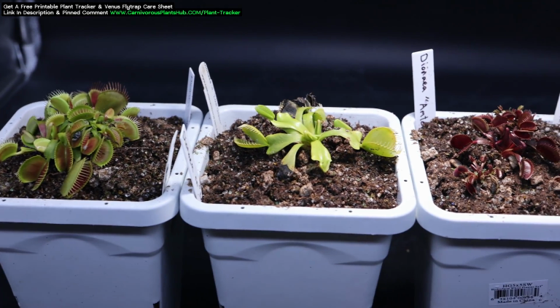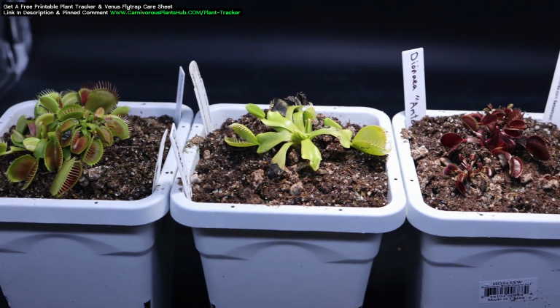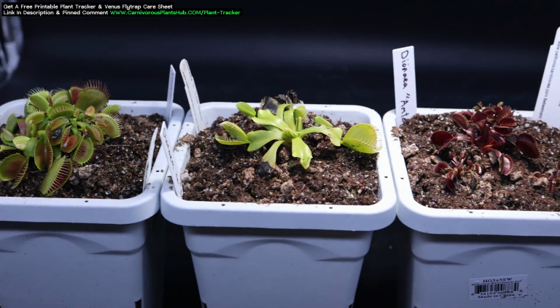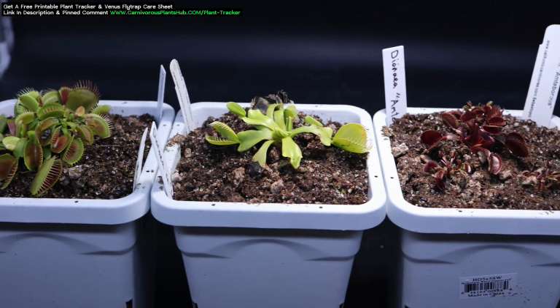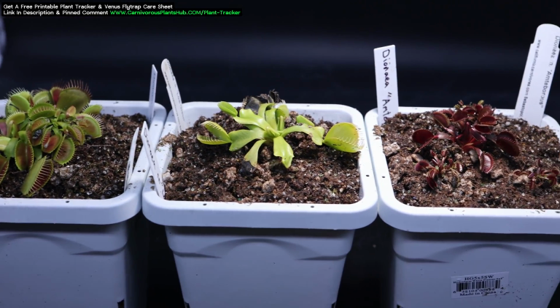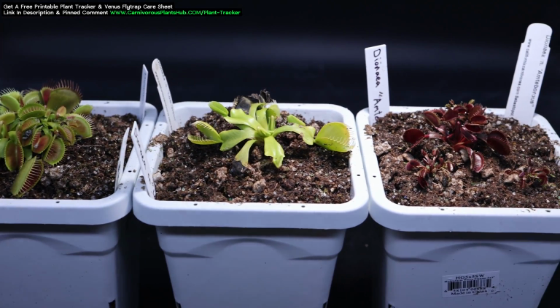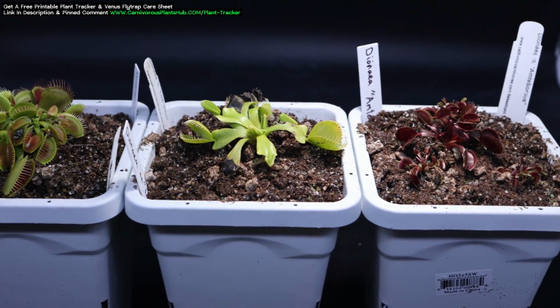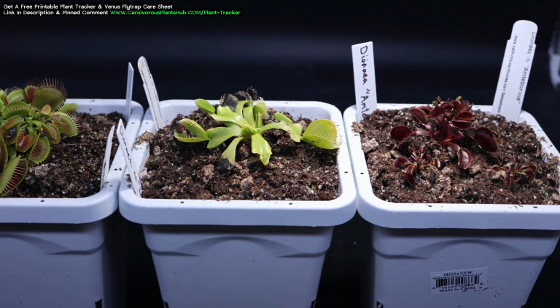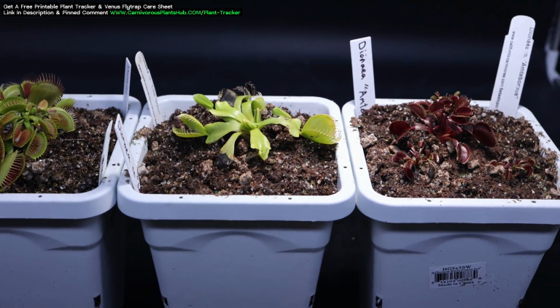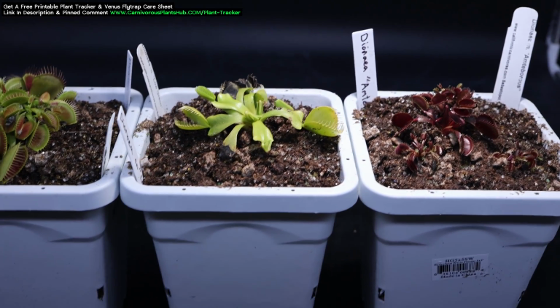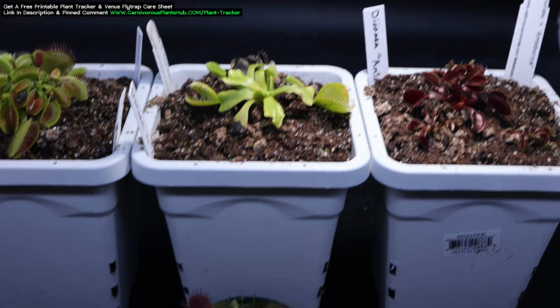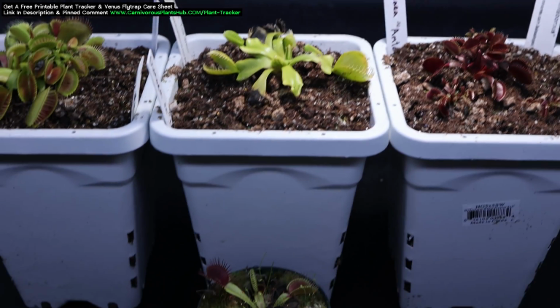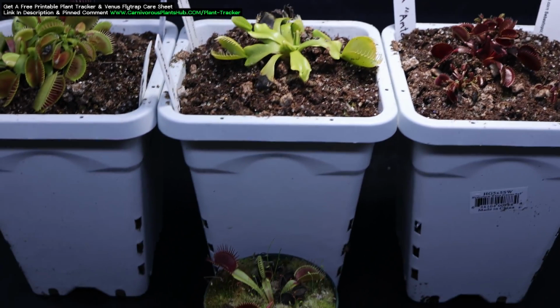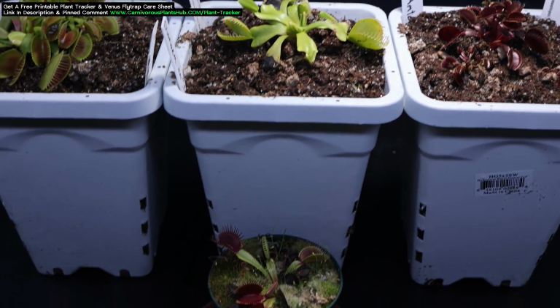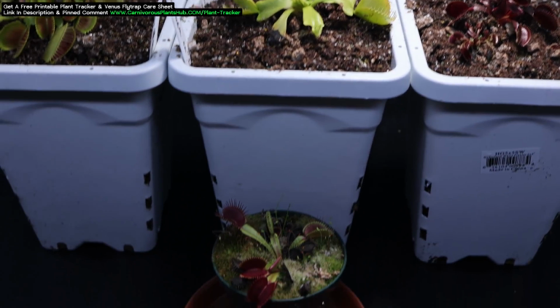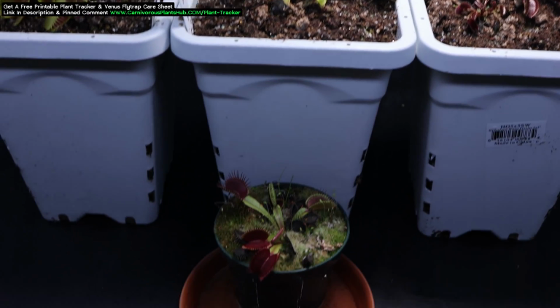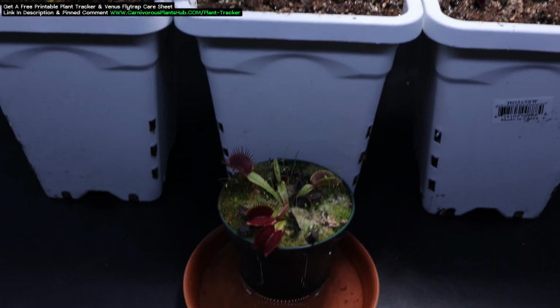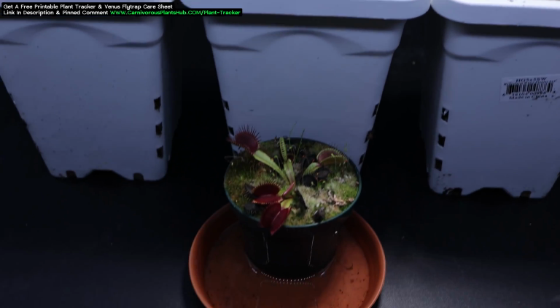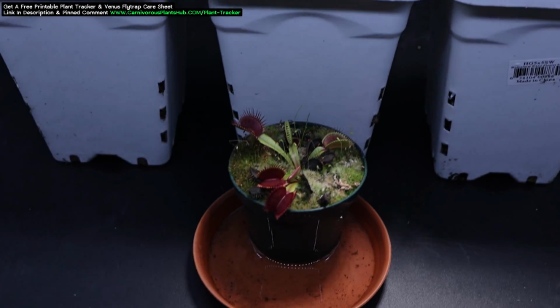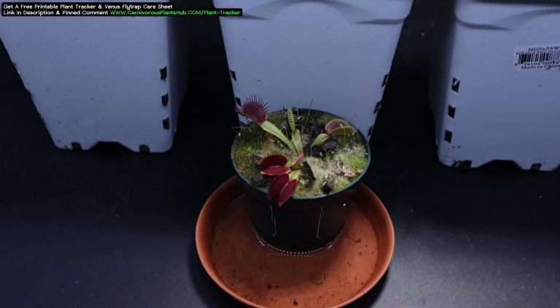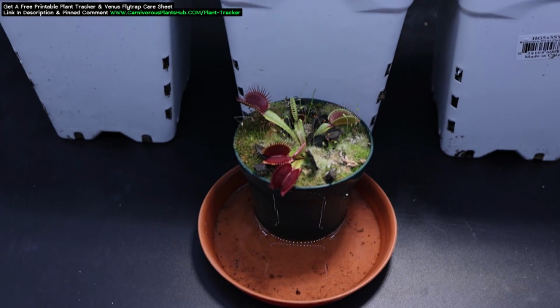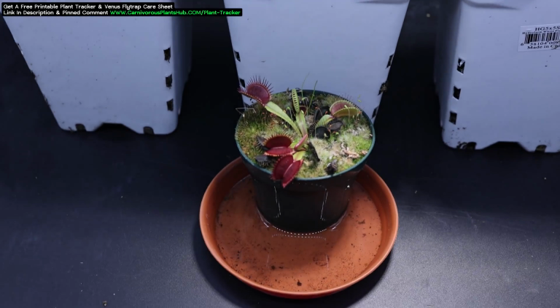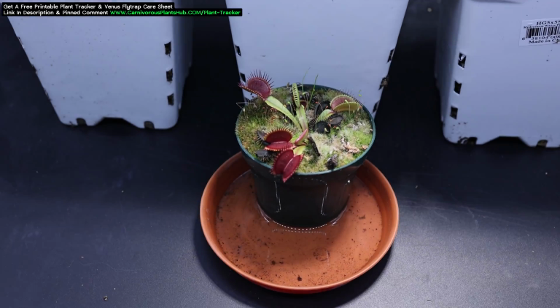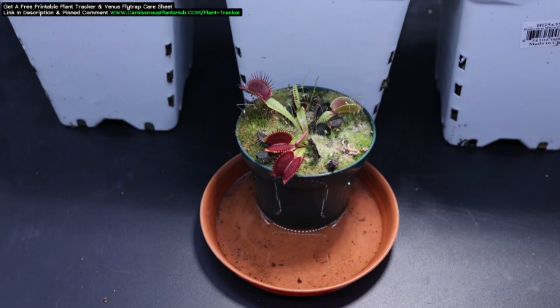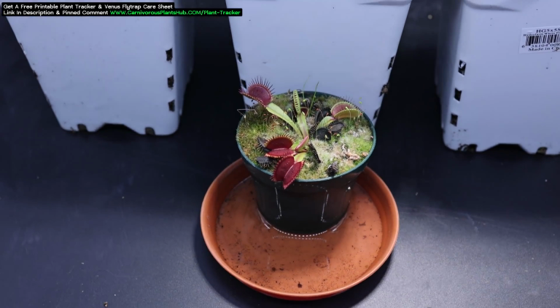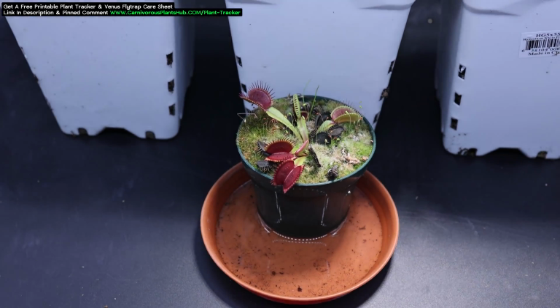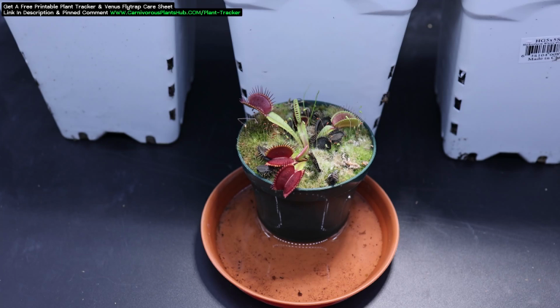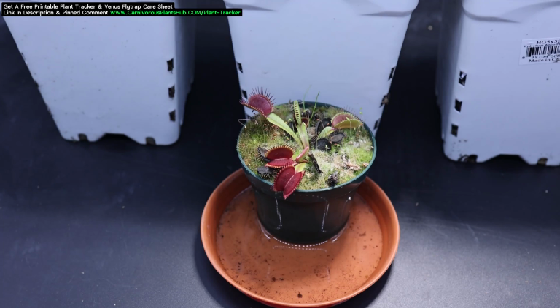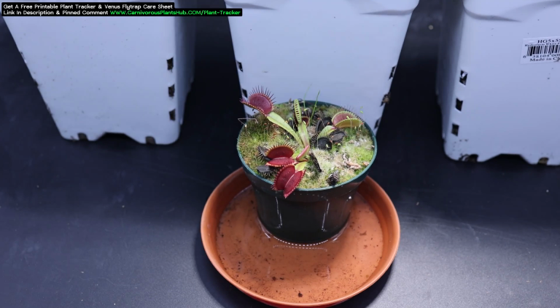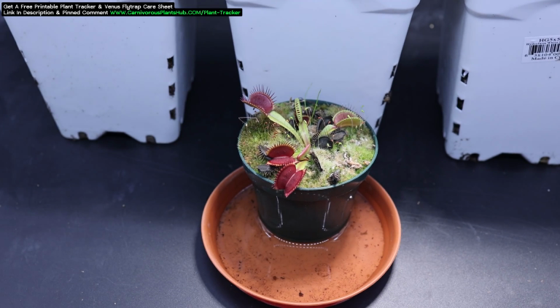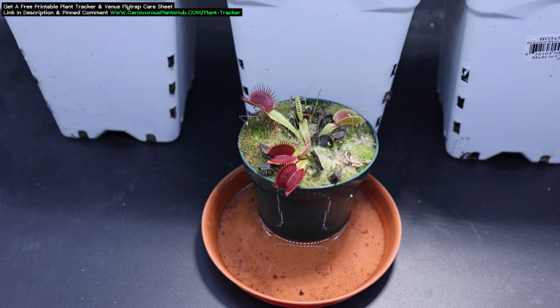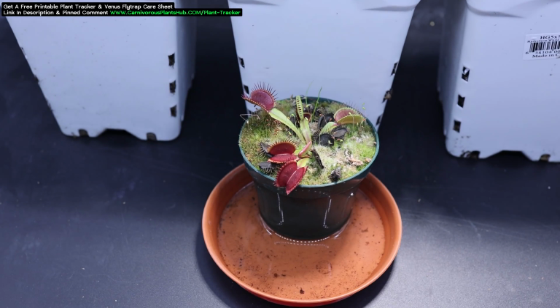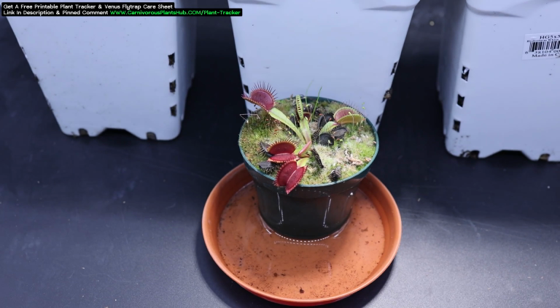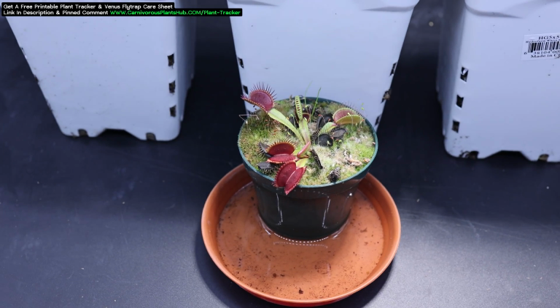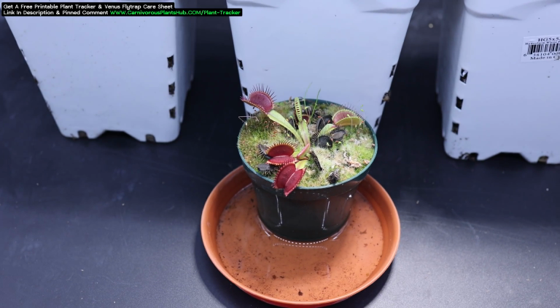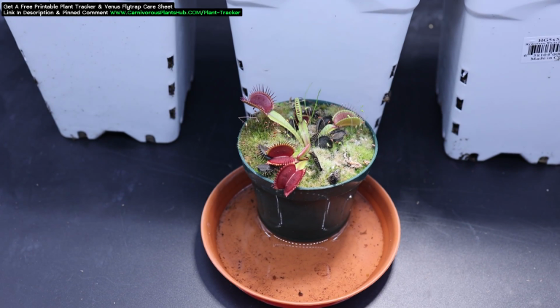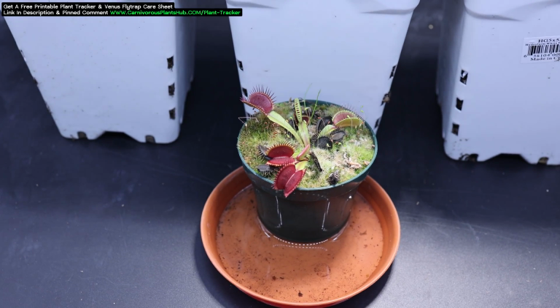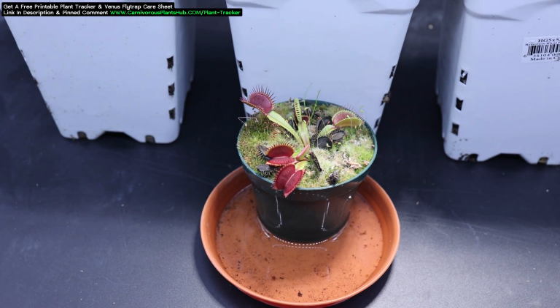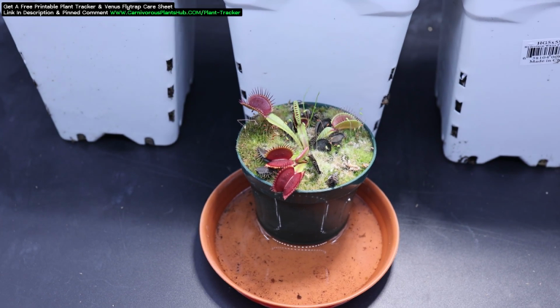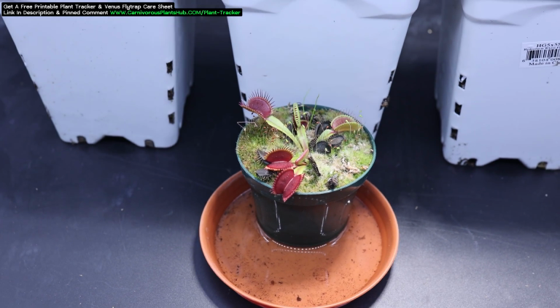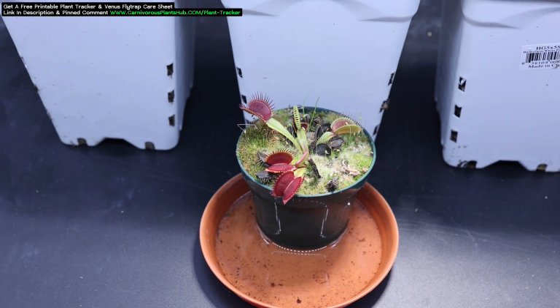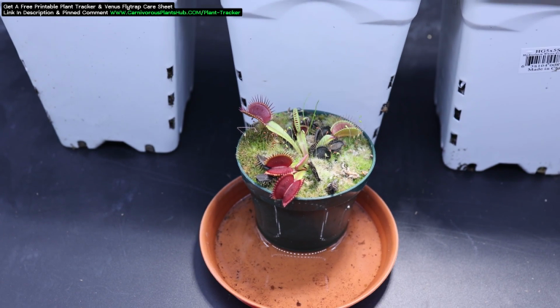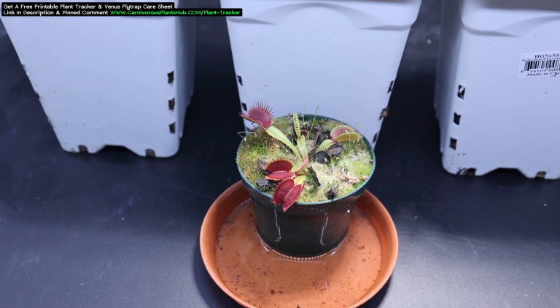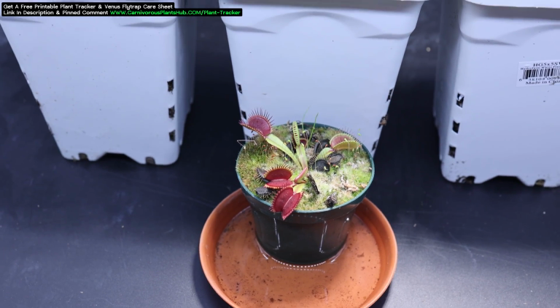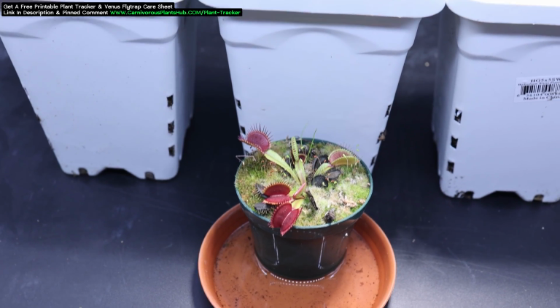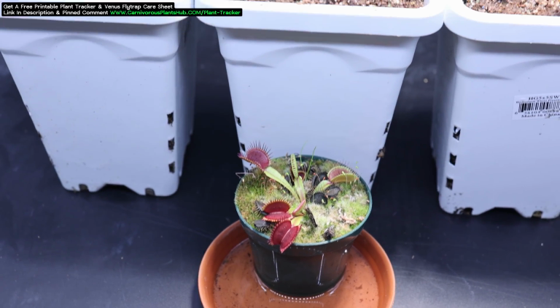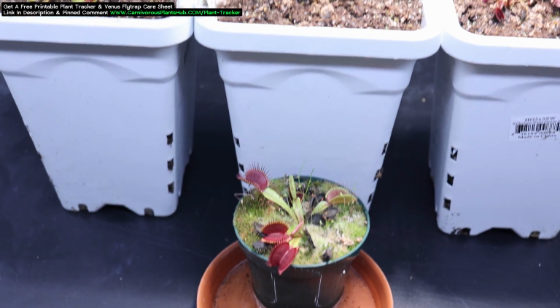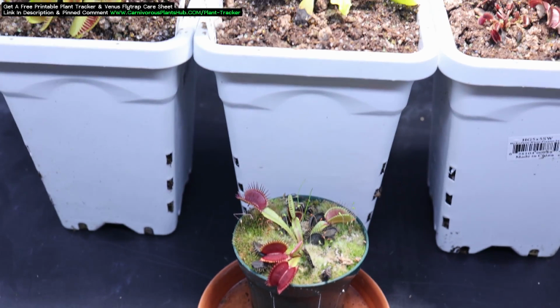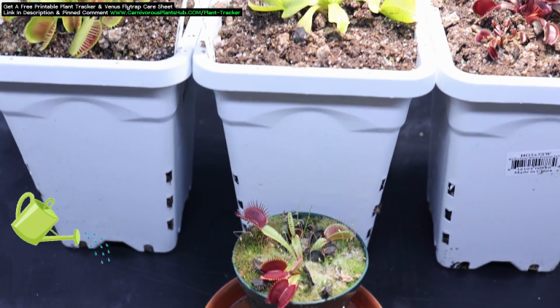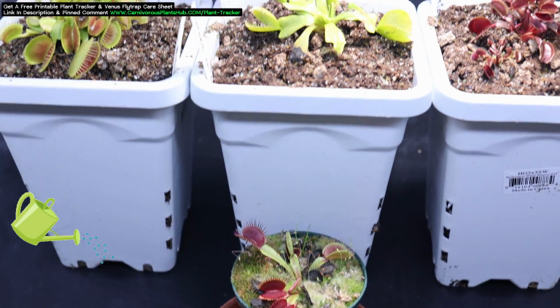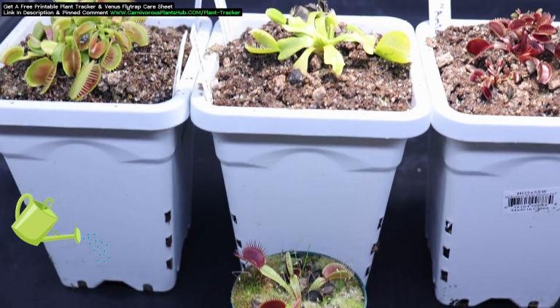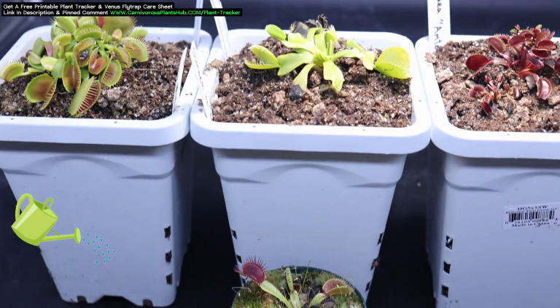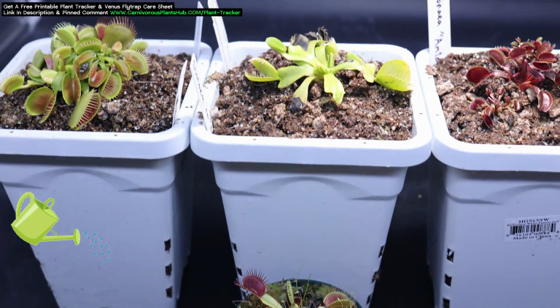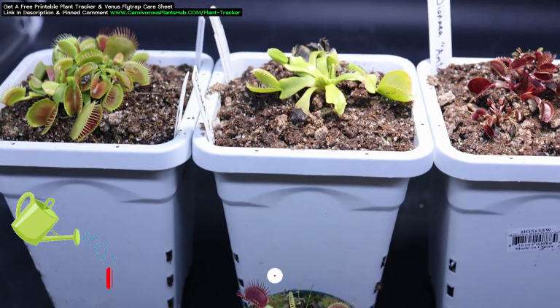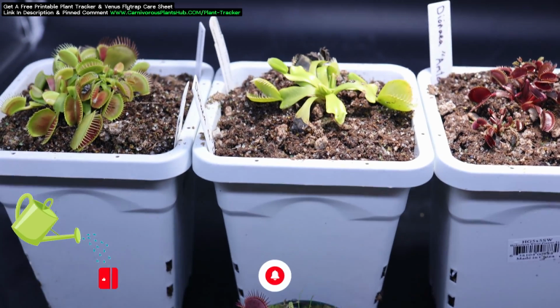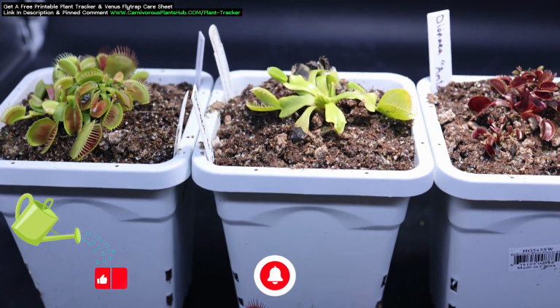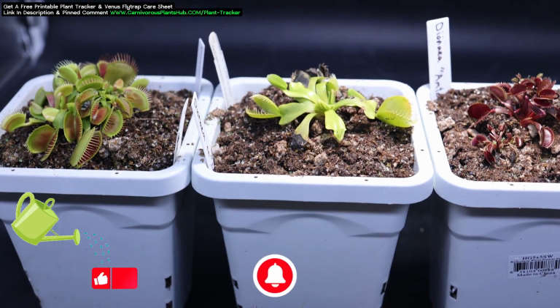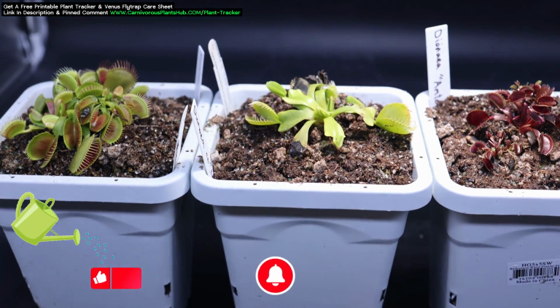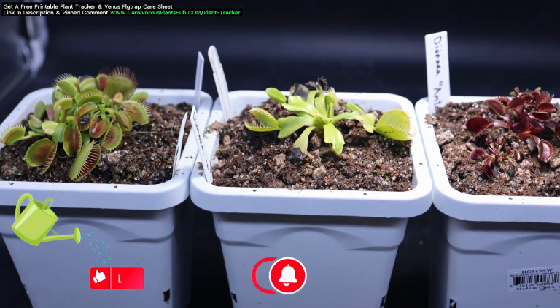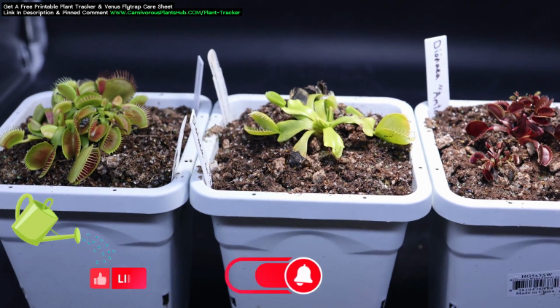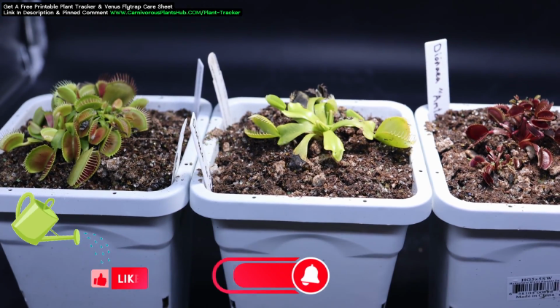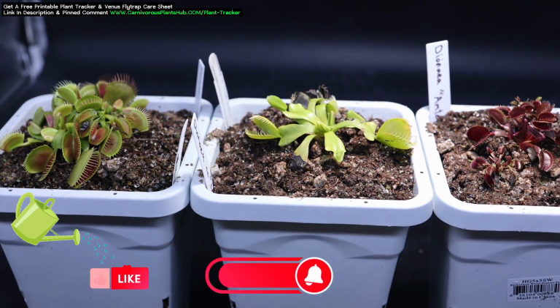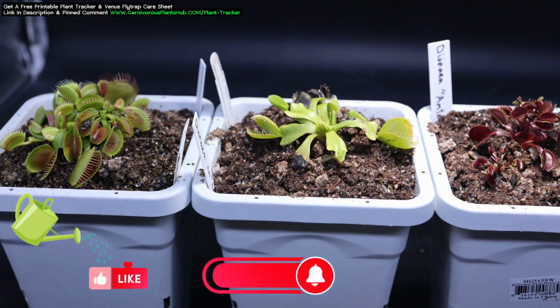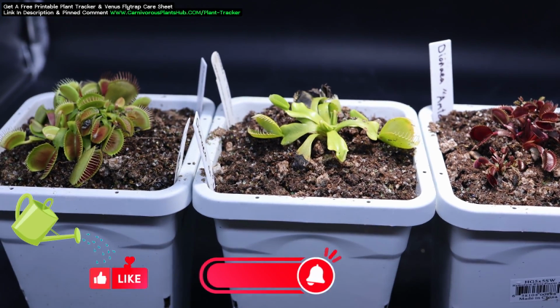I do see this question often. People want to know how to get the head of their Venus flytrap to turn that dark shade of red. The answer is coming right up.